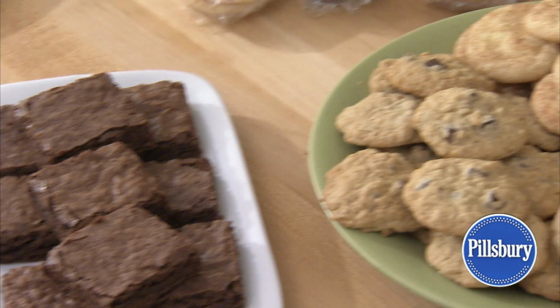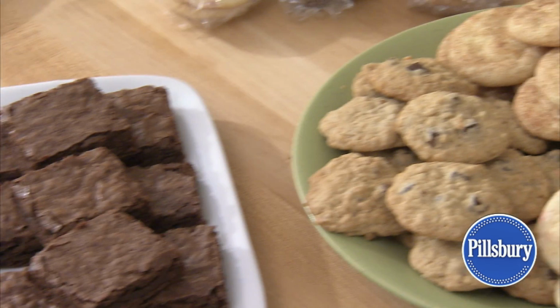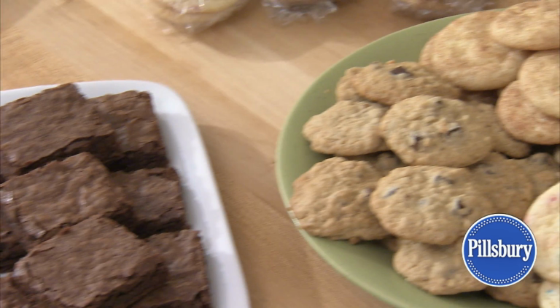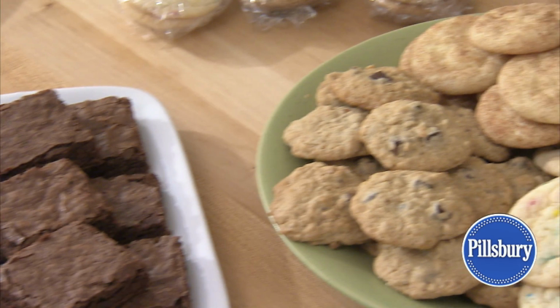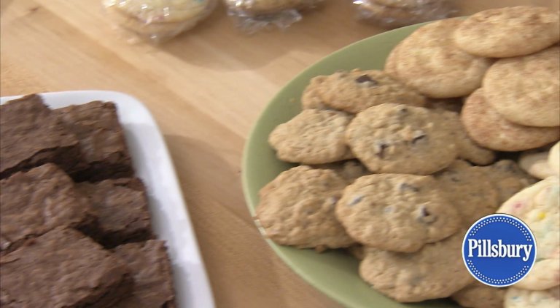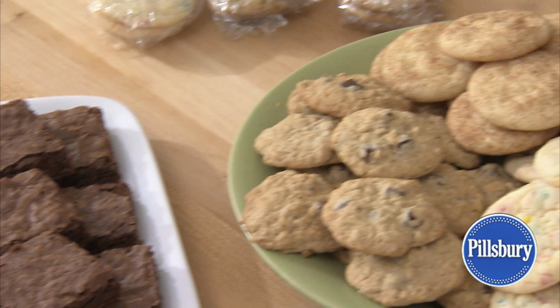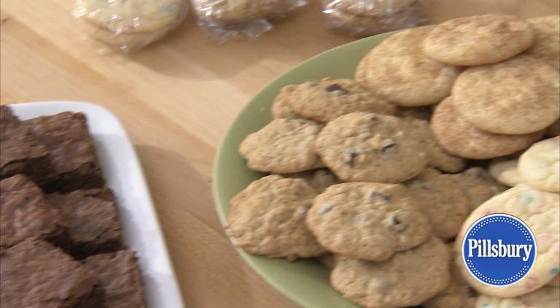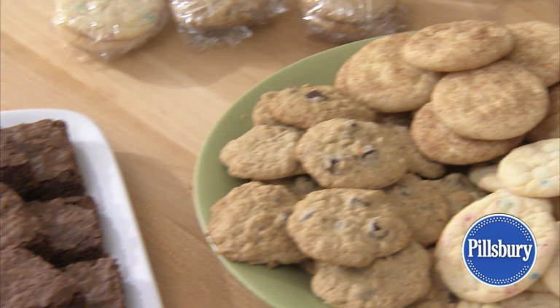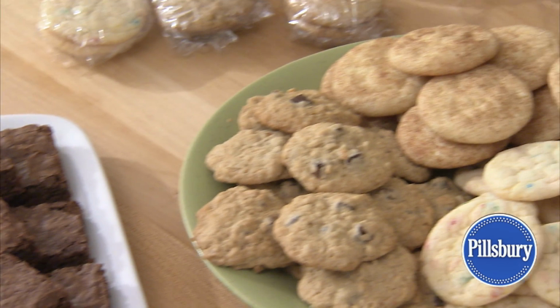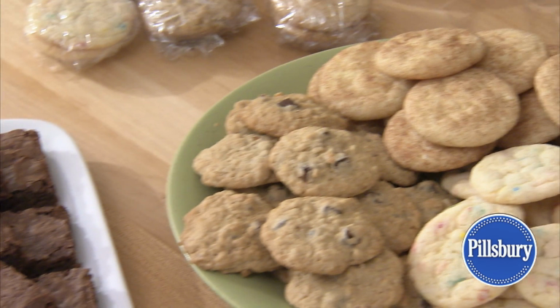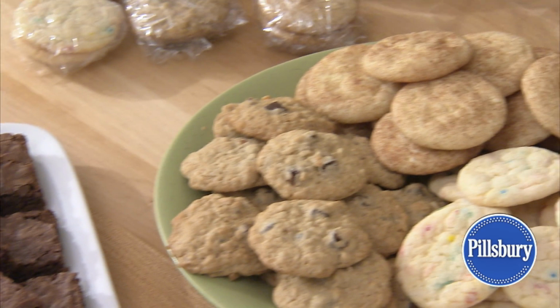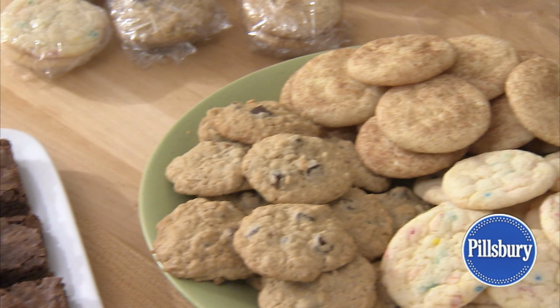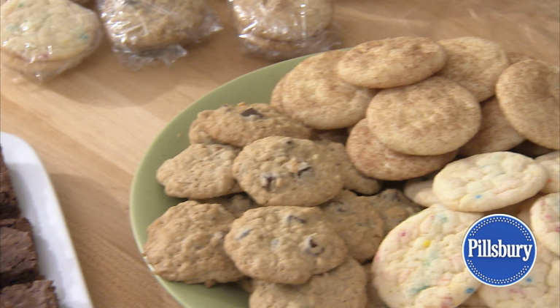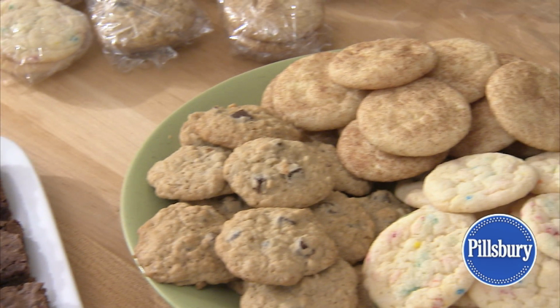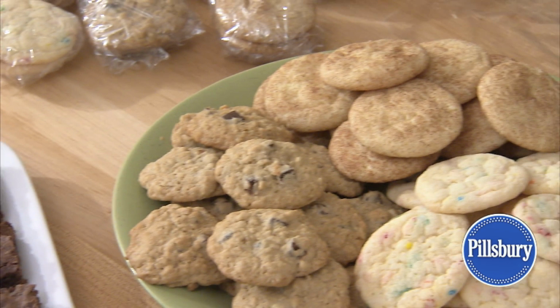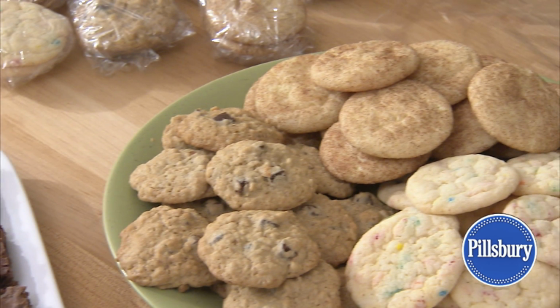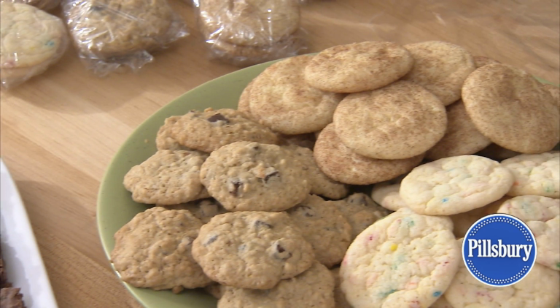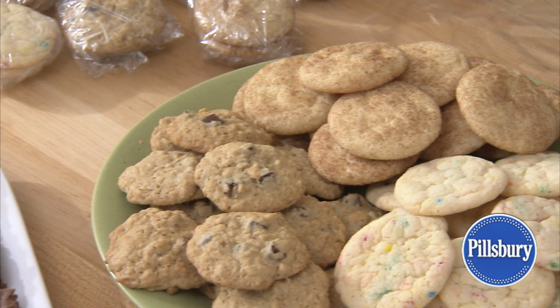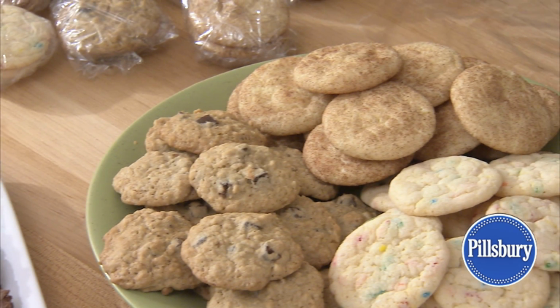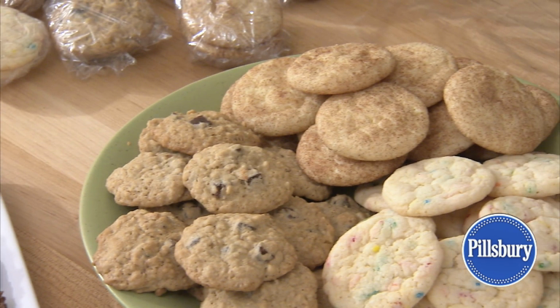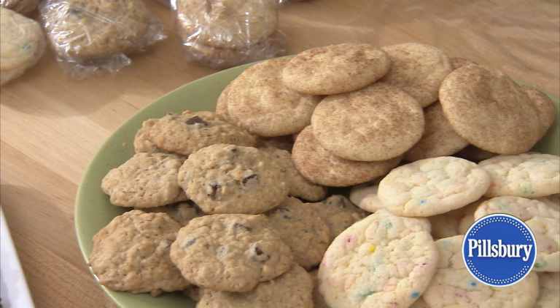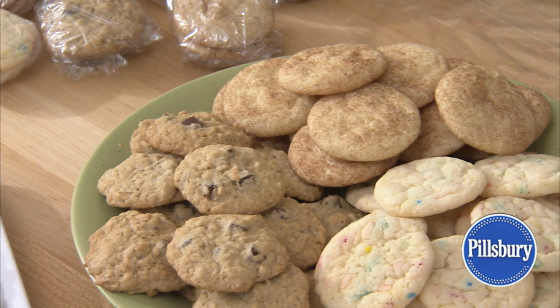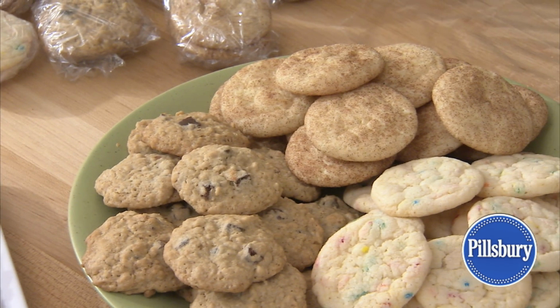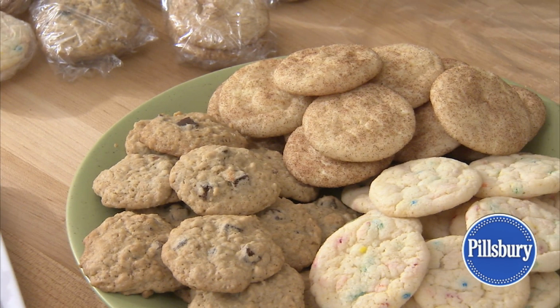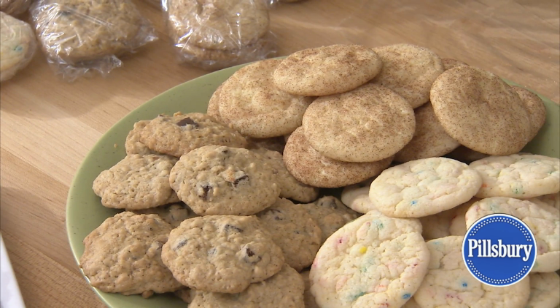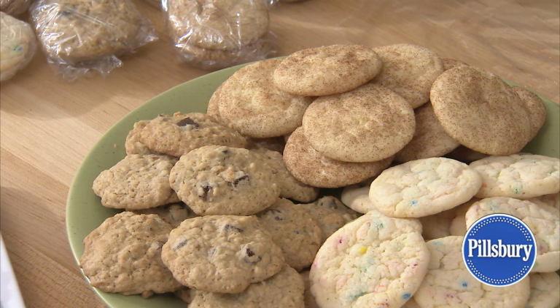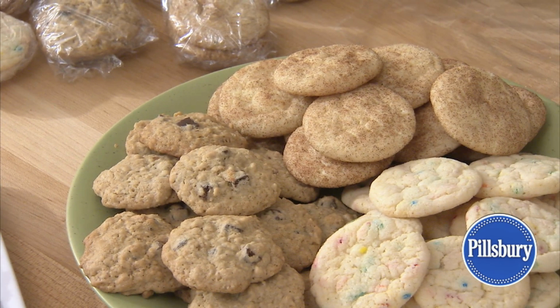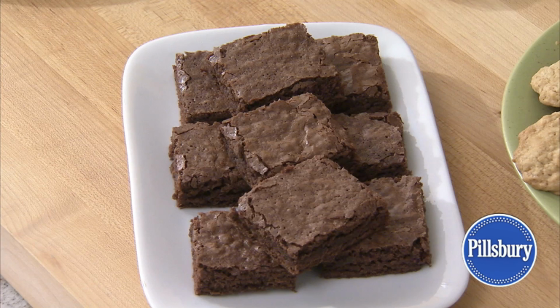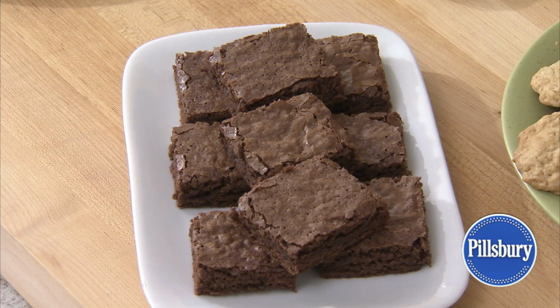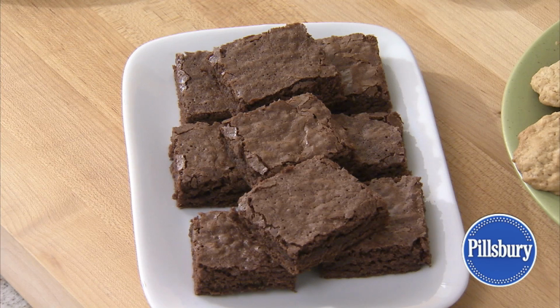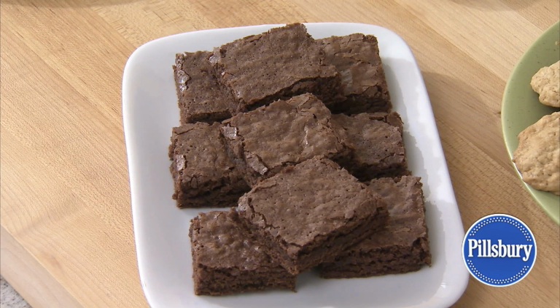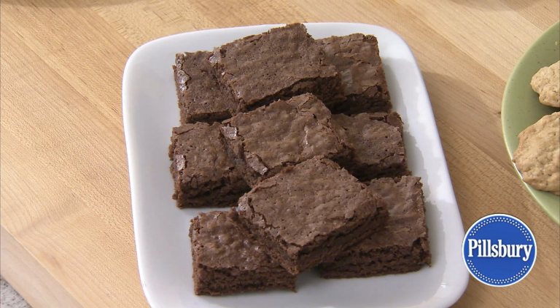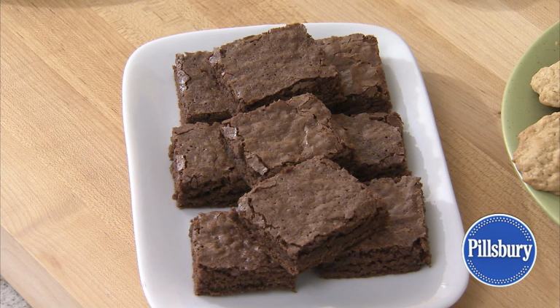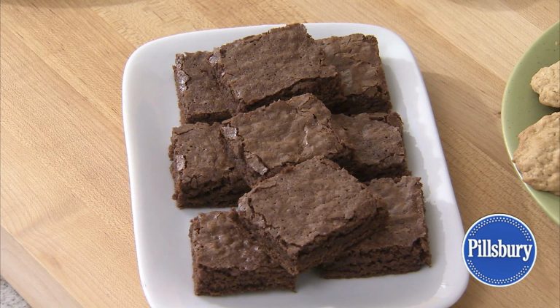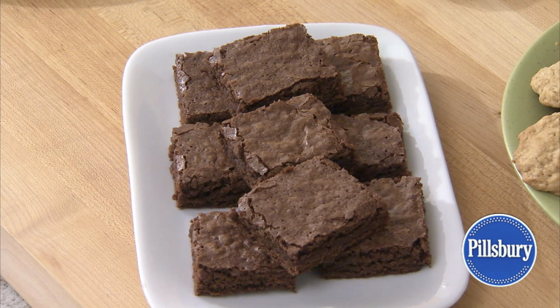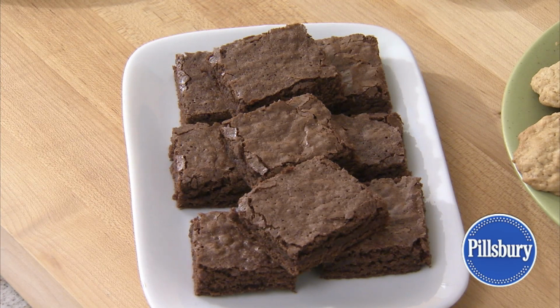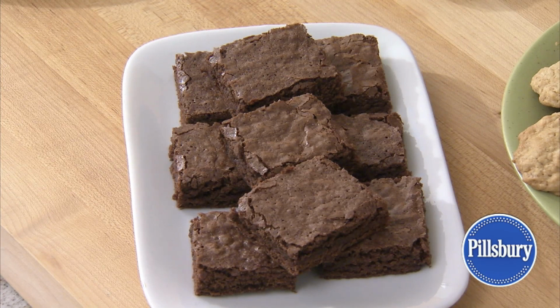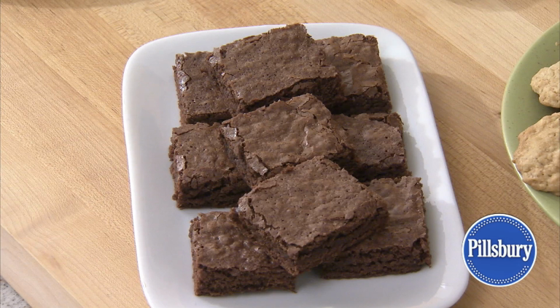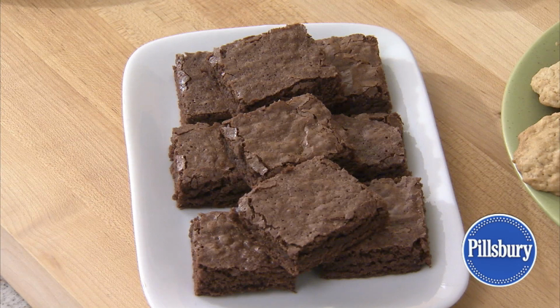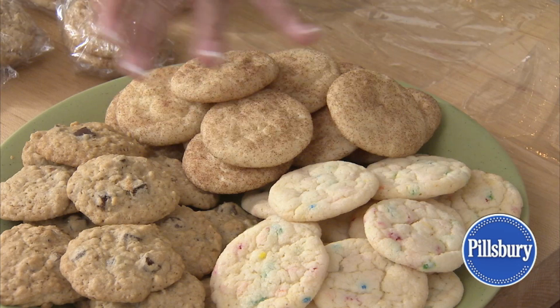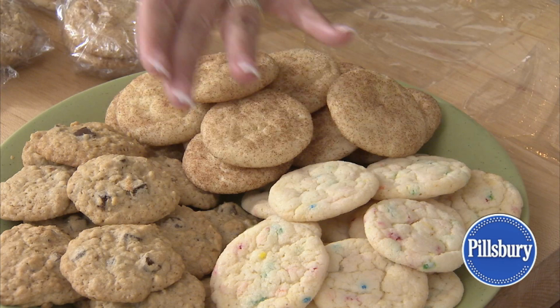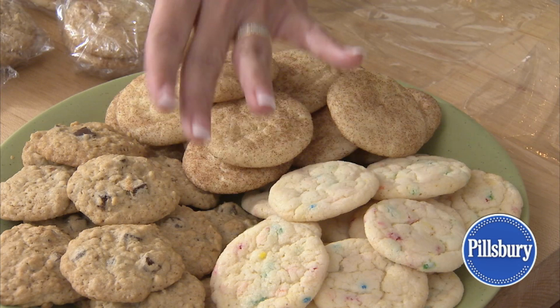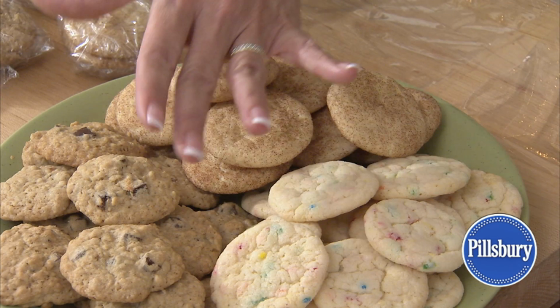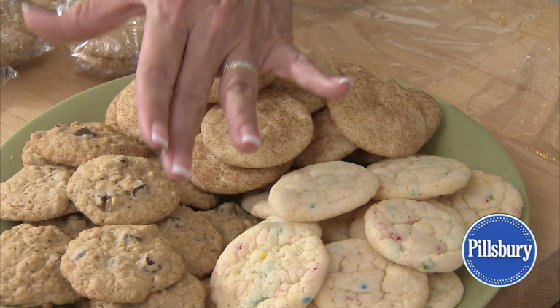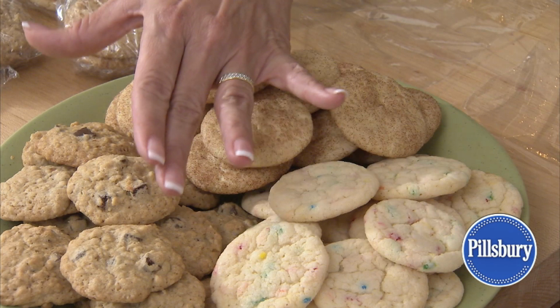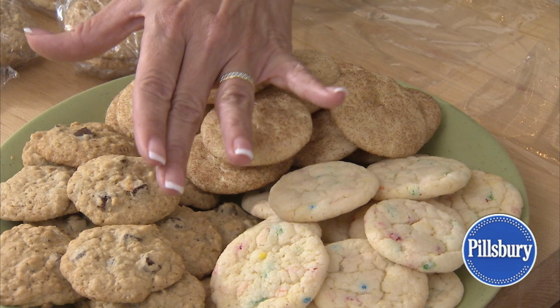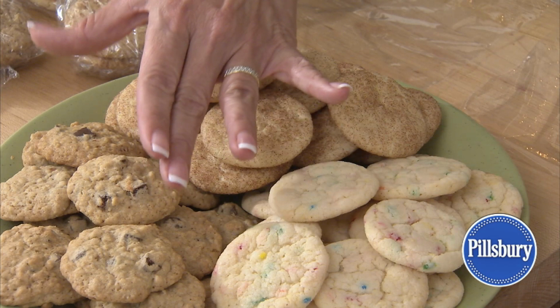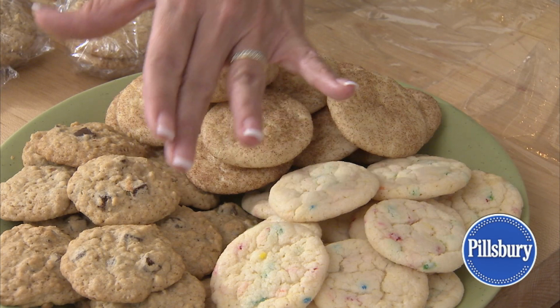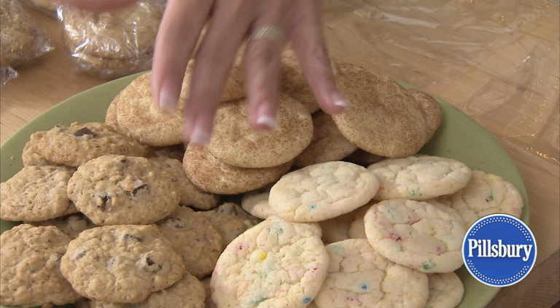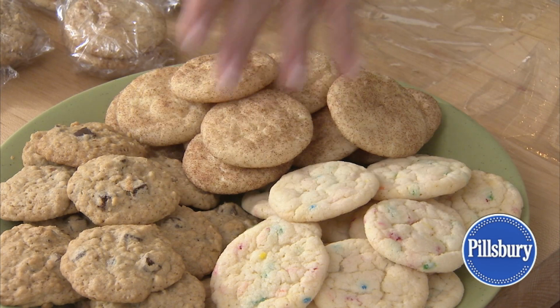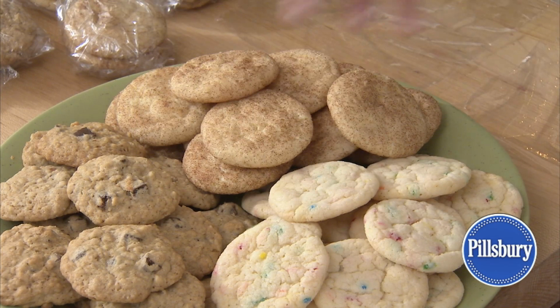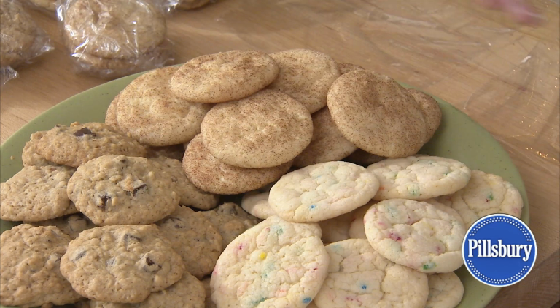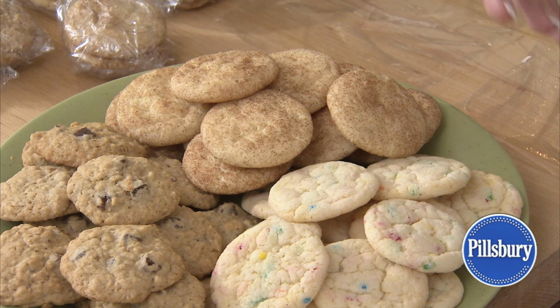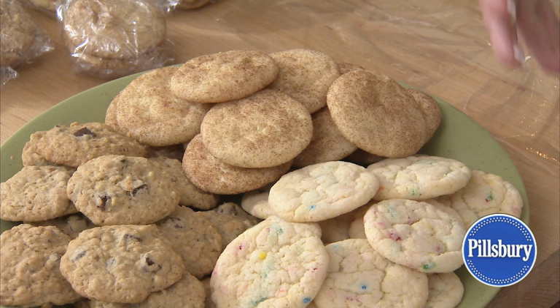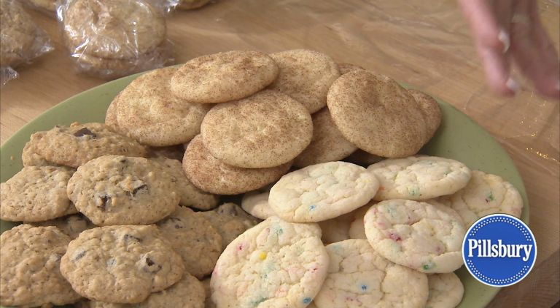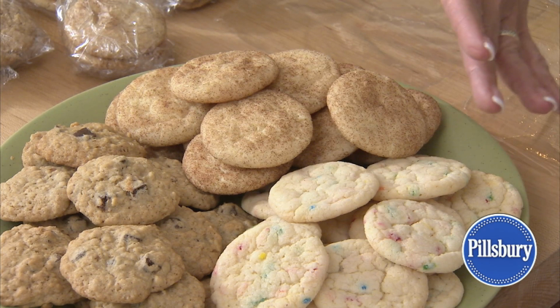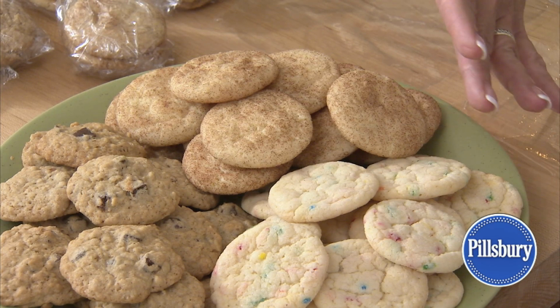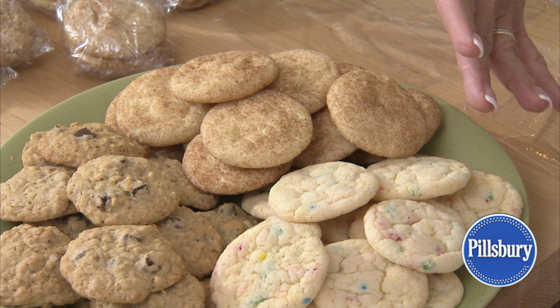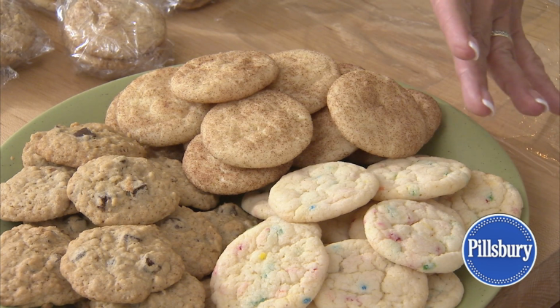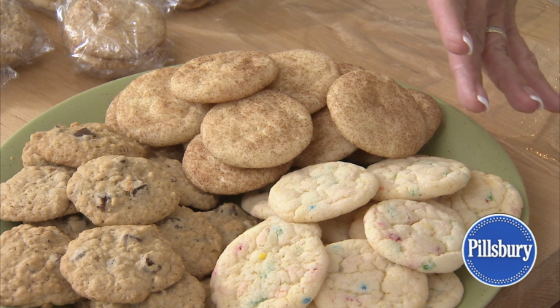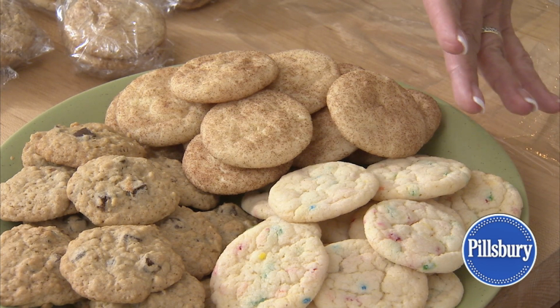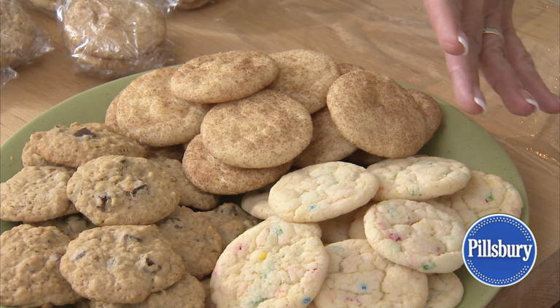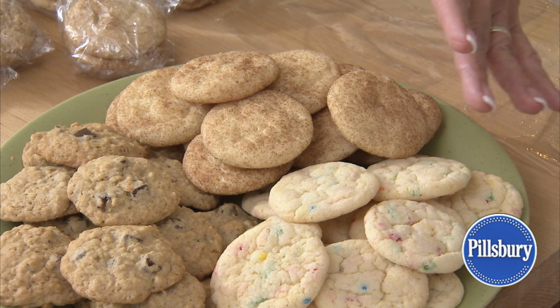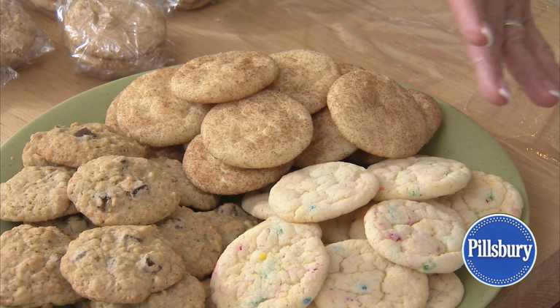First, choose cookies that can withstand the trip. Brownies, drop cookies, and moist cookies travel well.